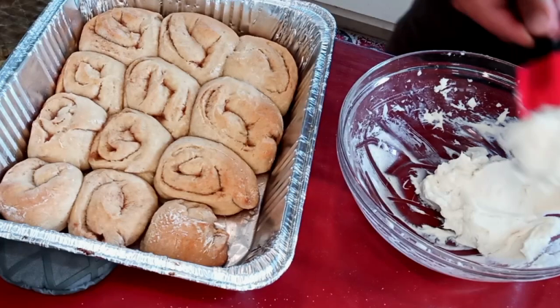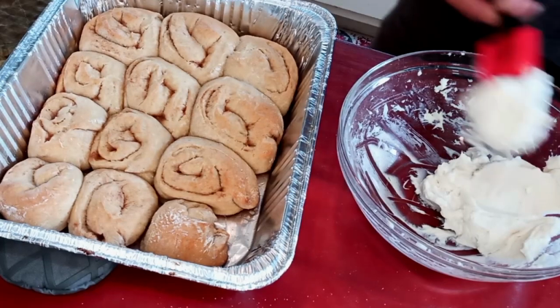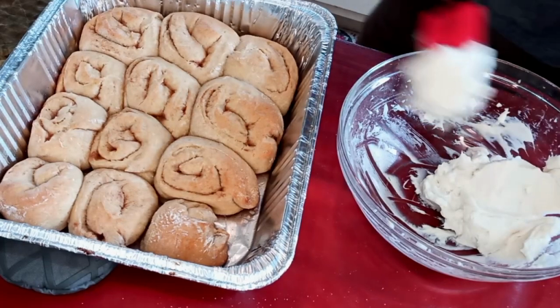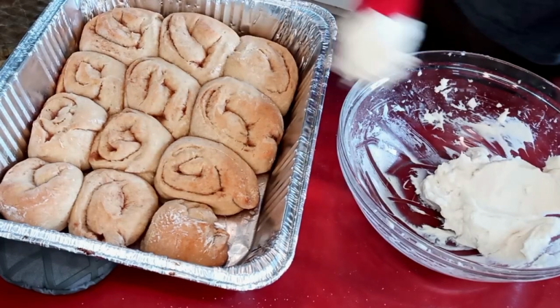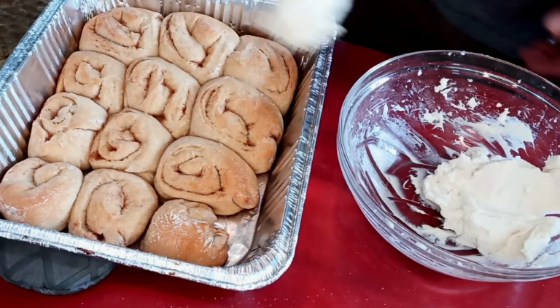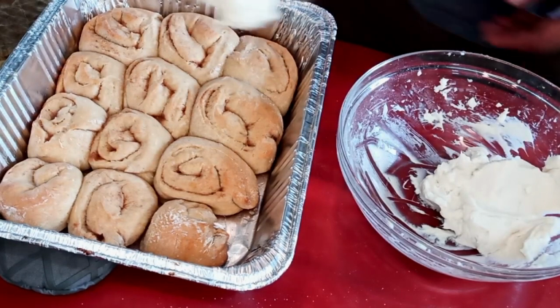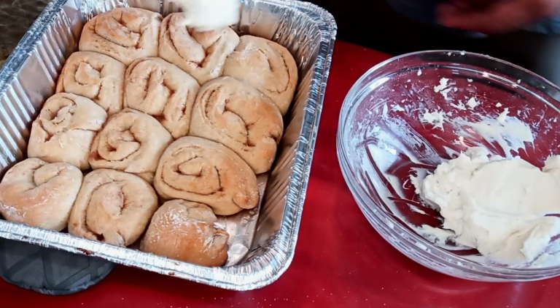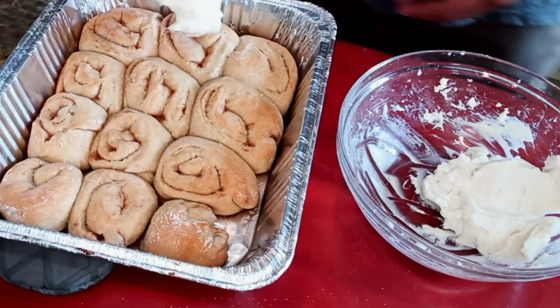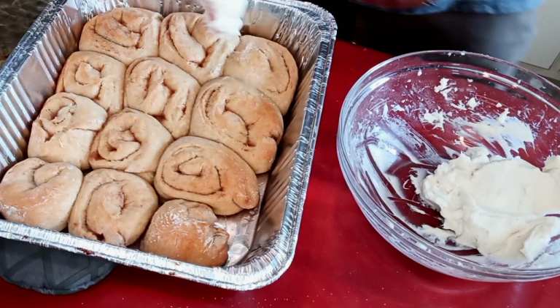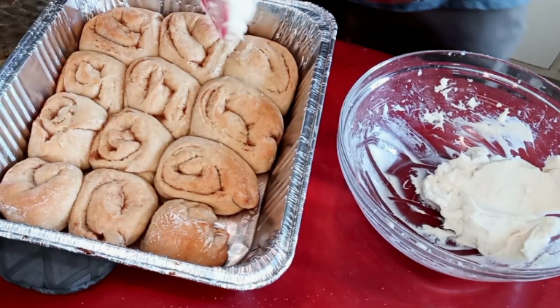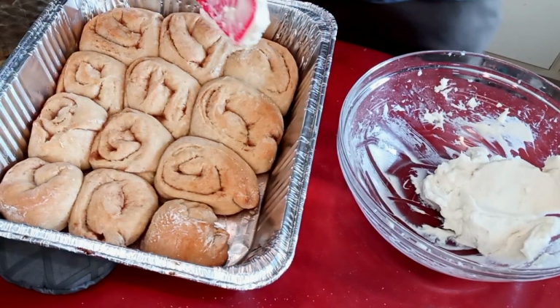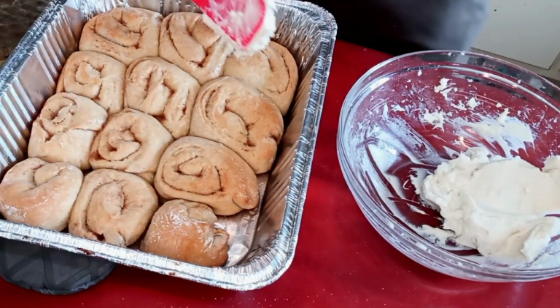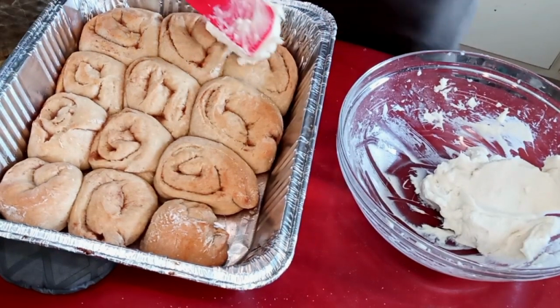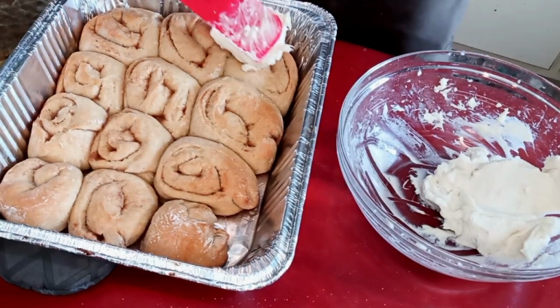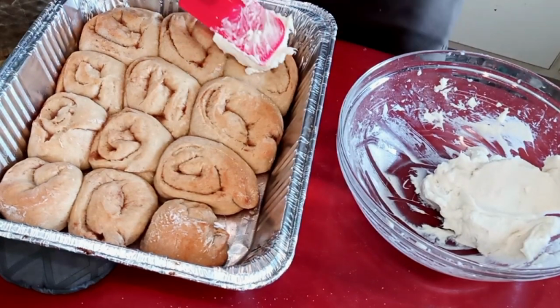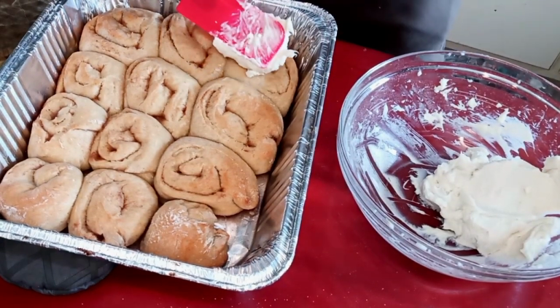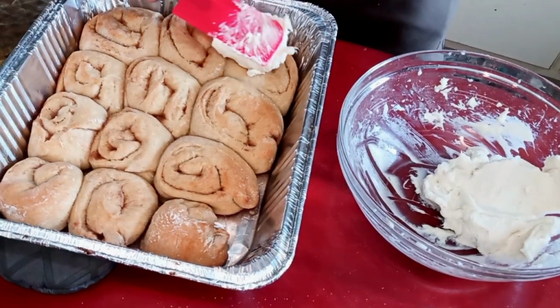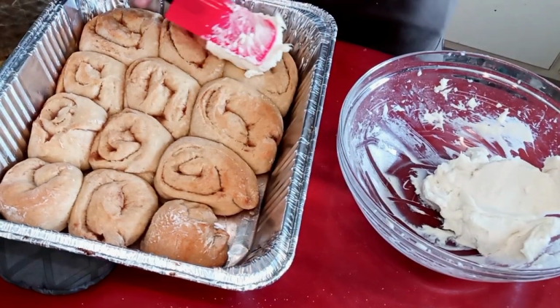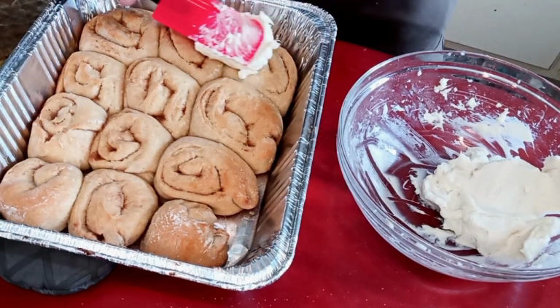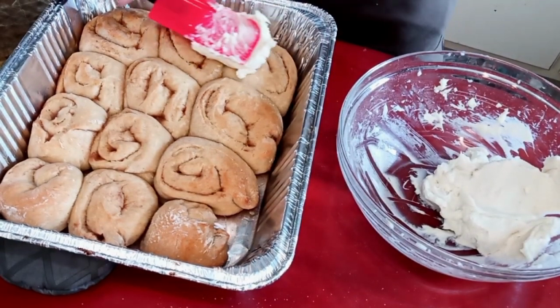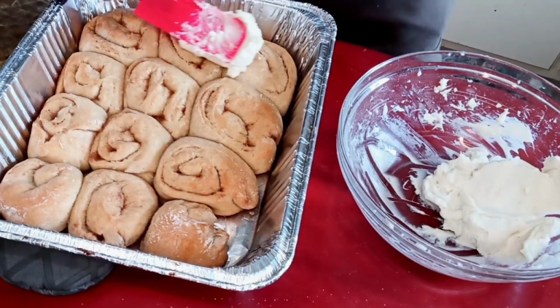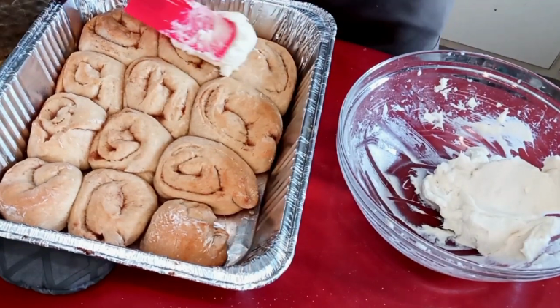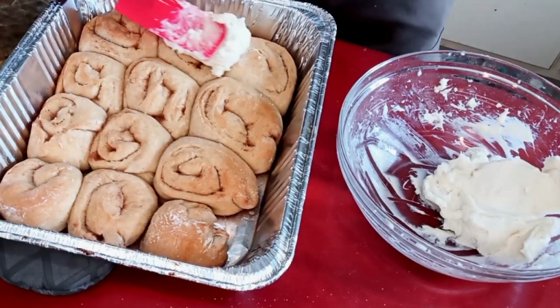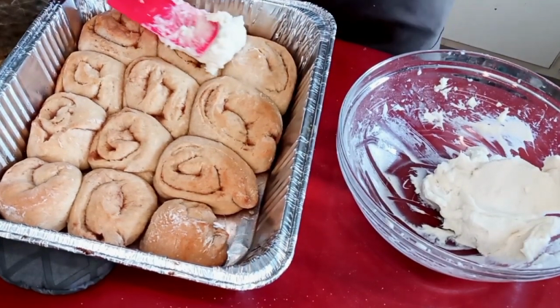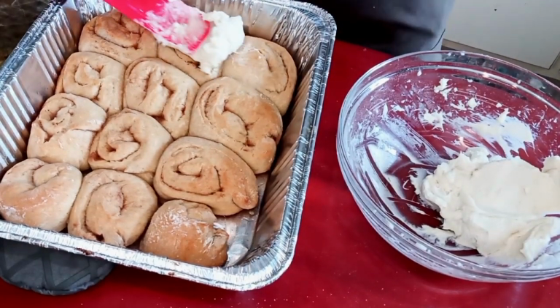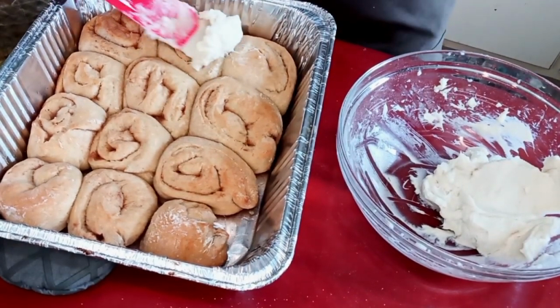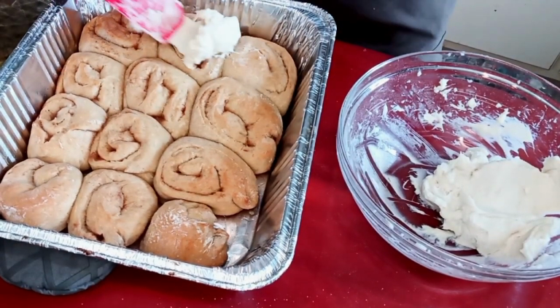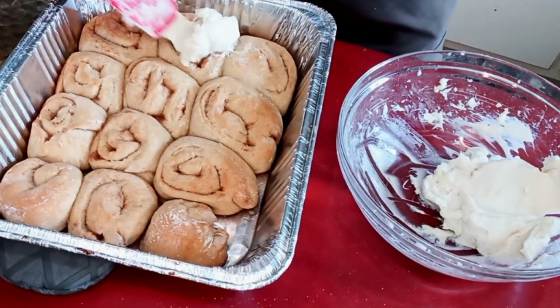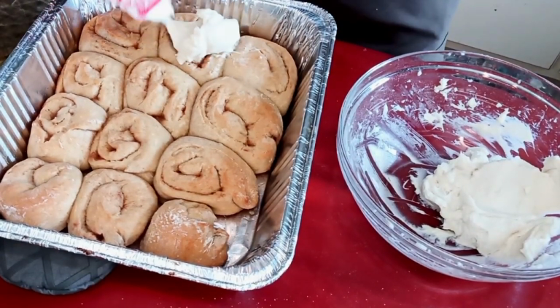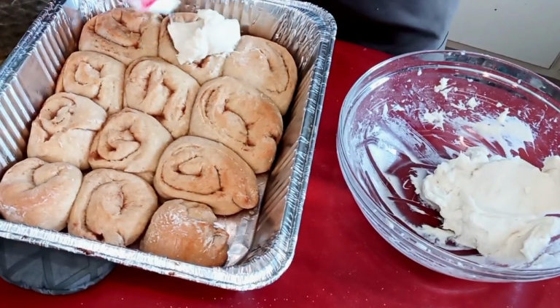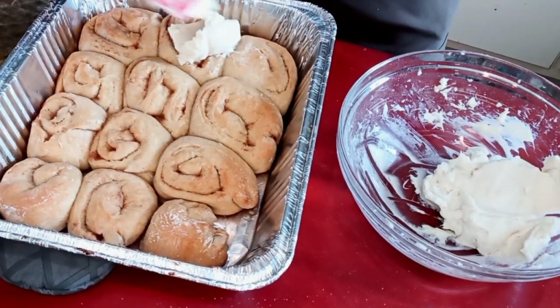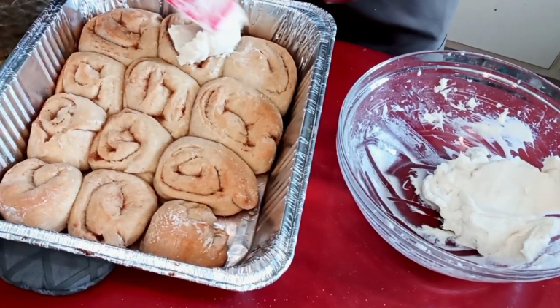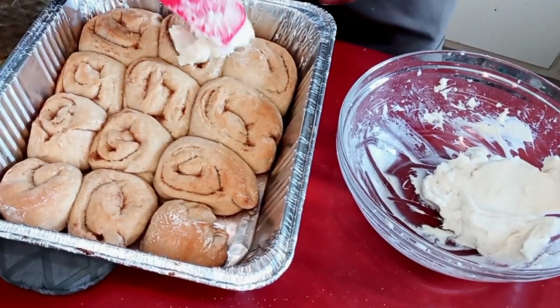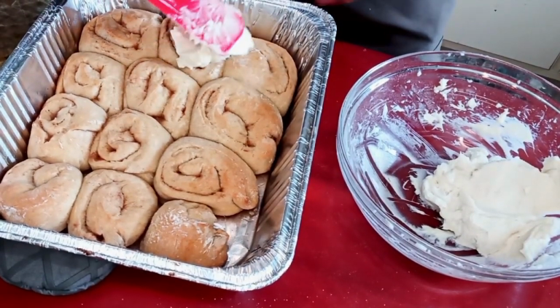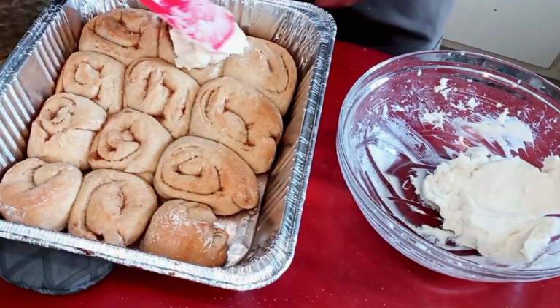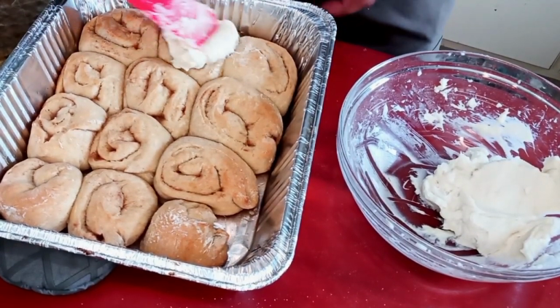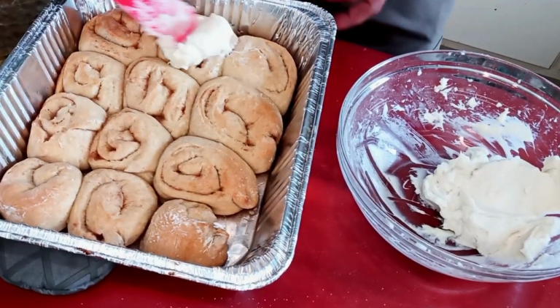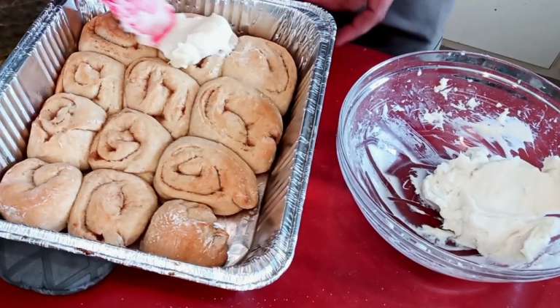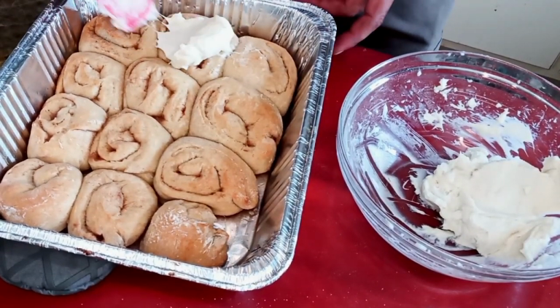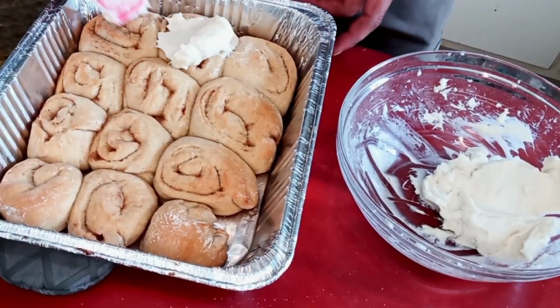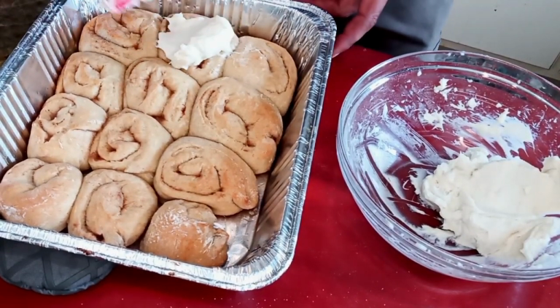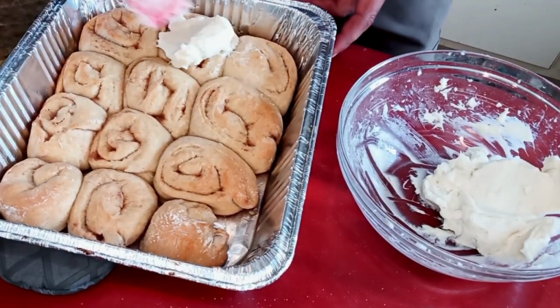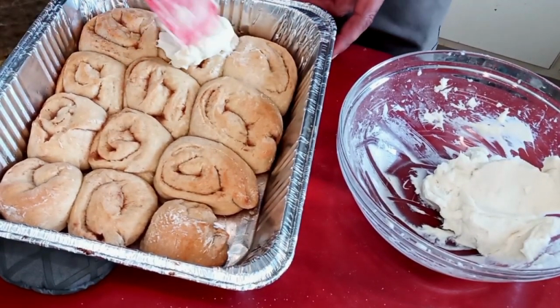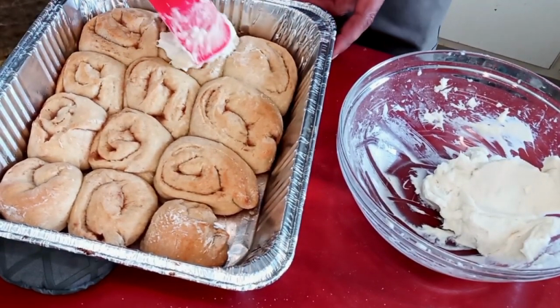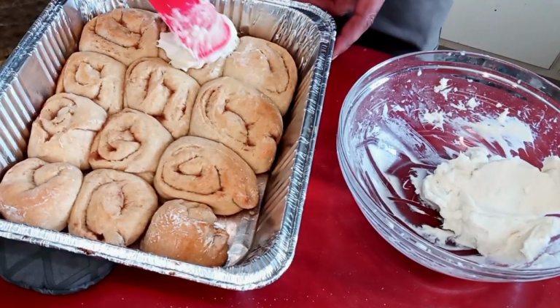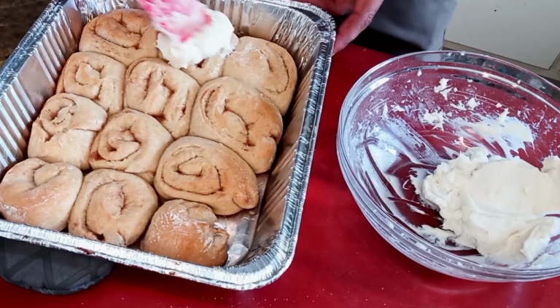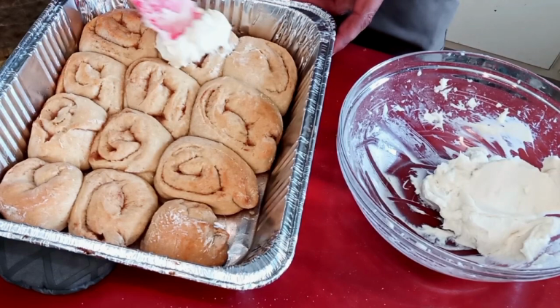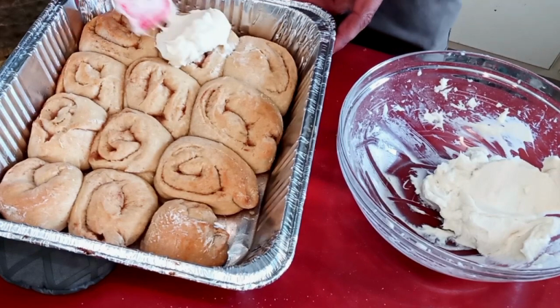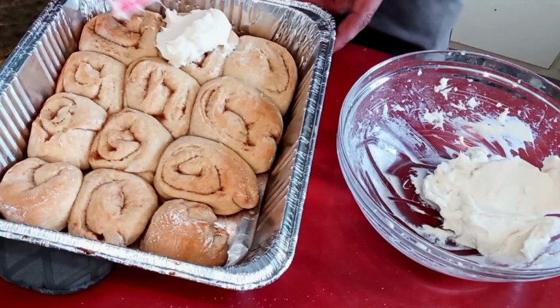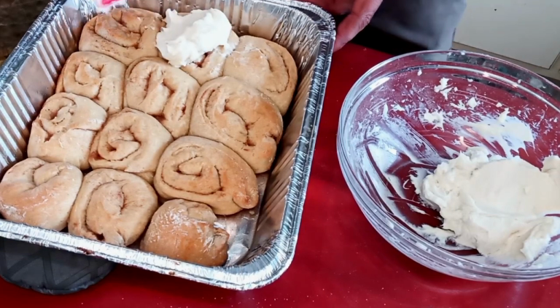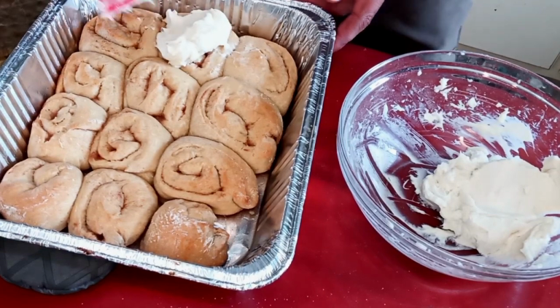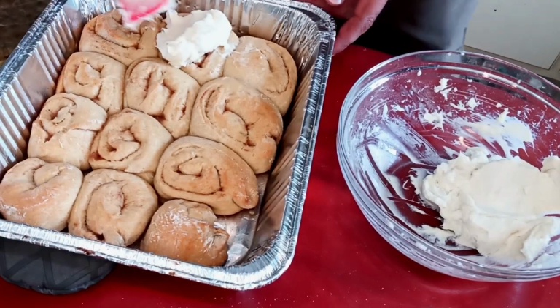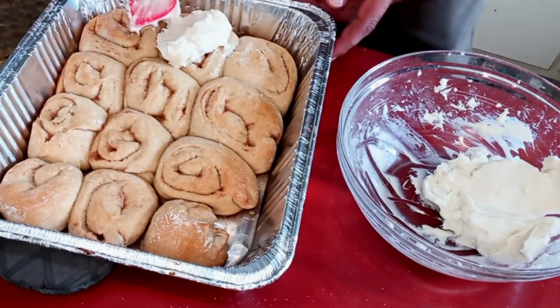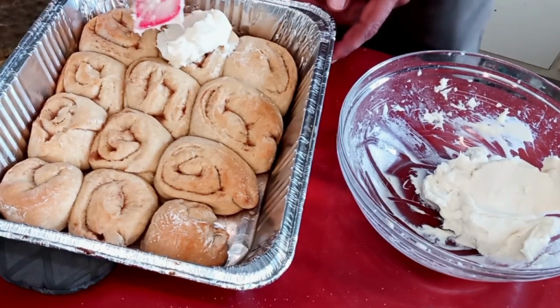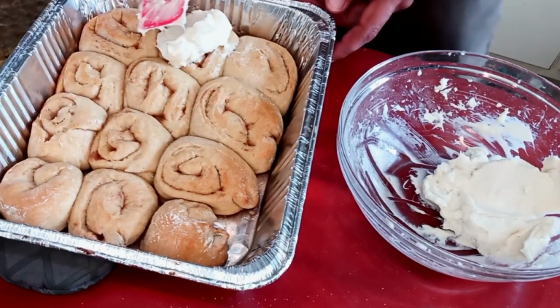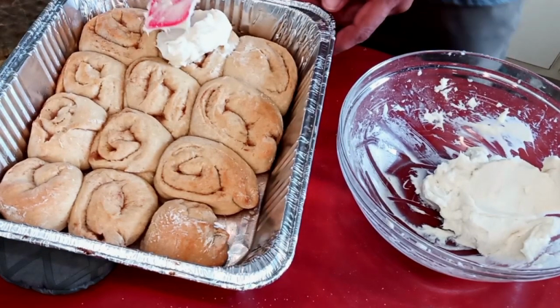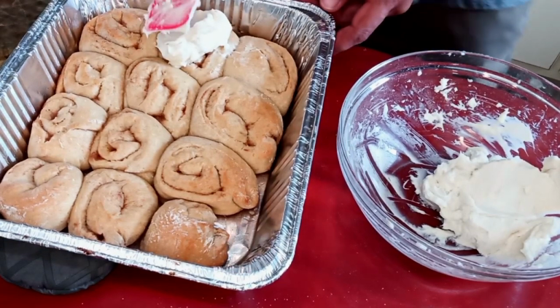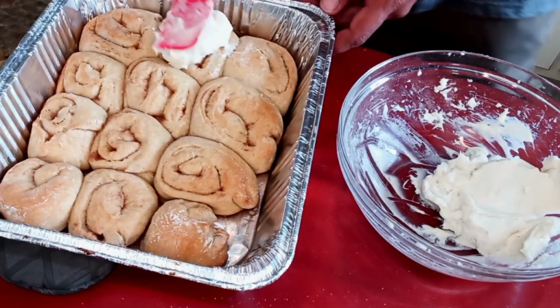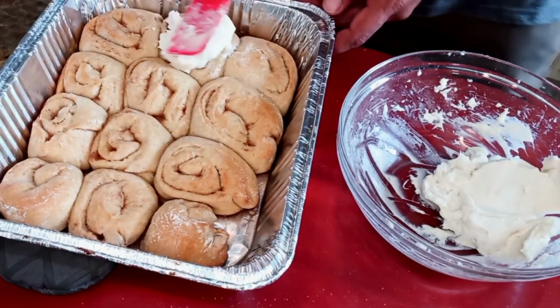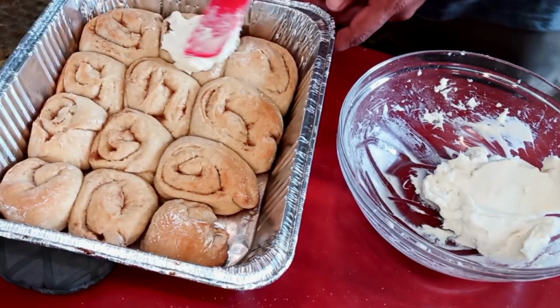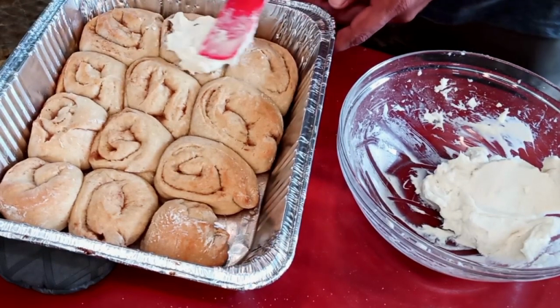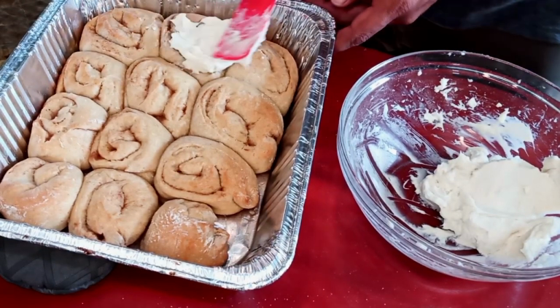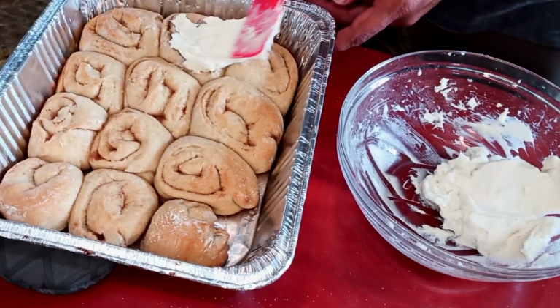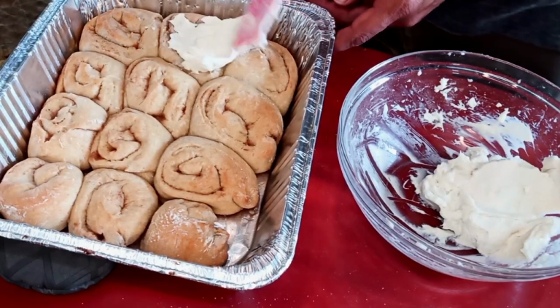Hey guys, welcome back to the channel. Today we're making some homemade cinnamon rolls and cream cheese icing — stay tuned.